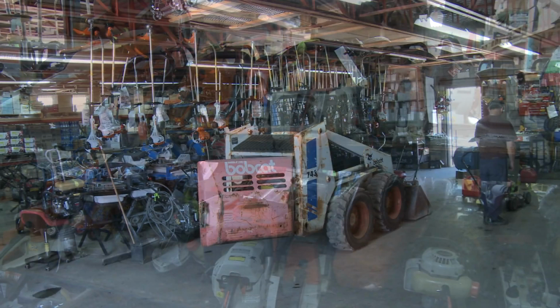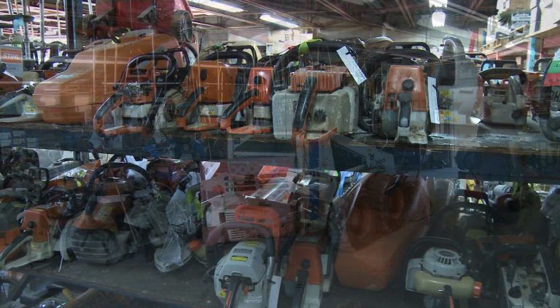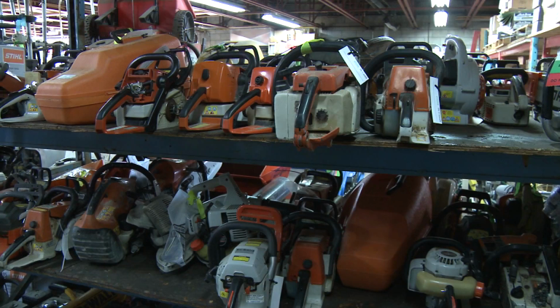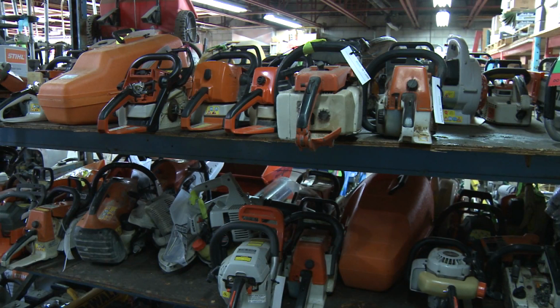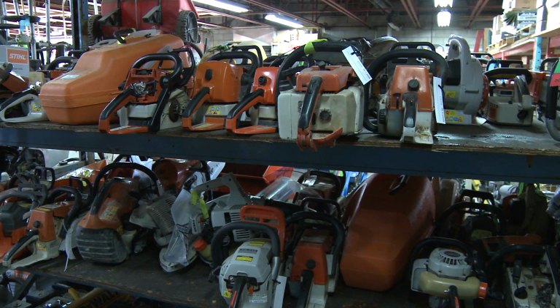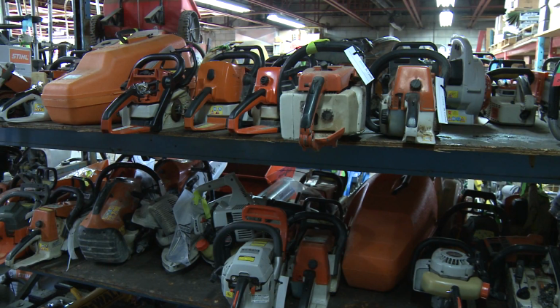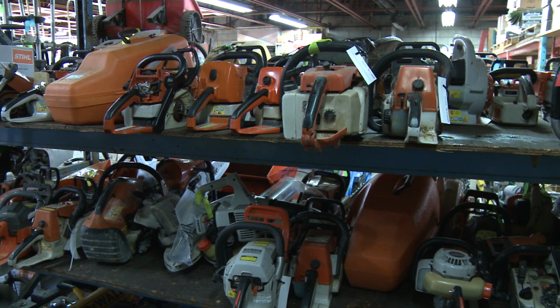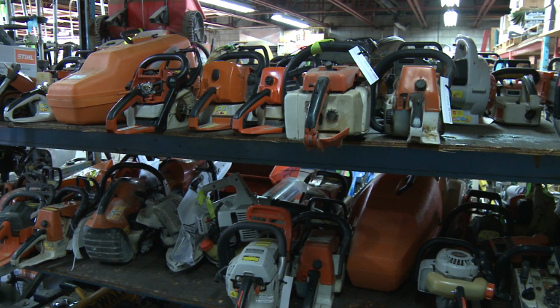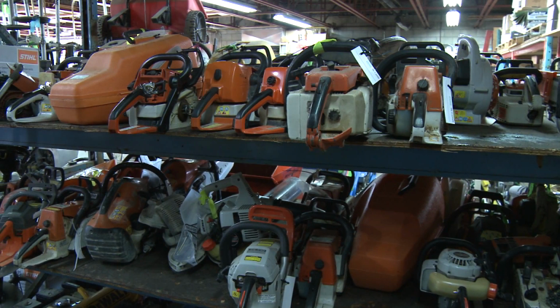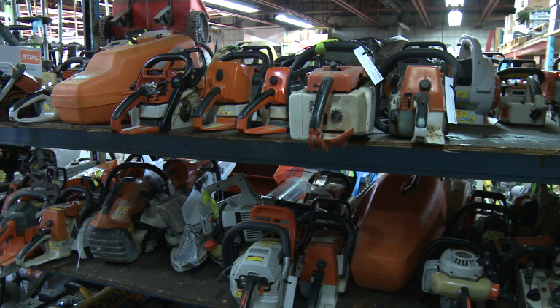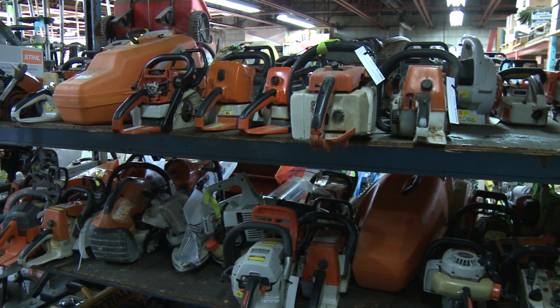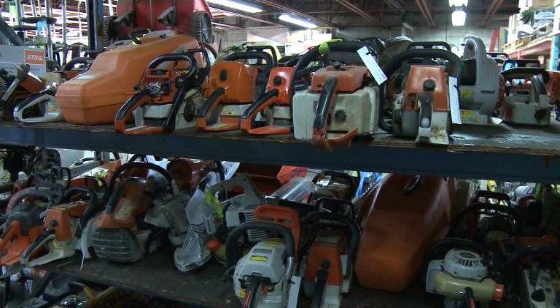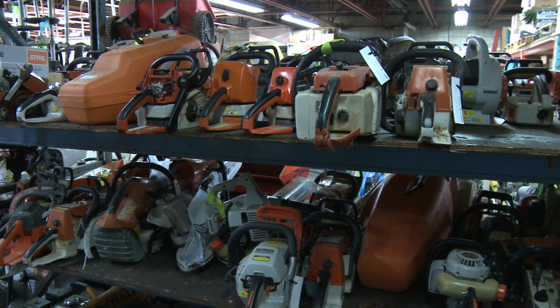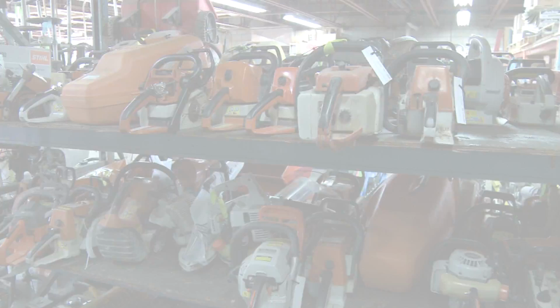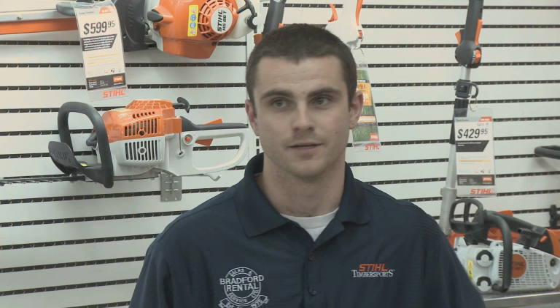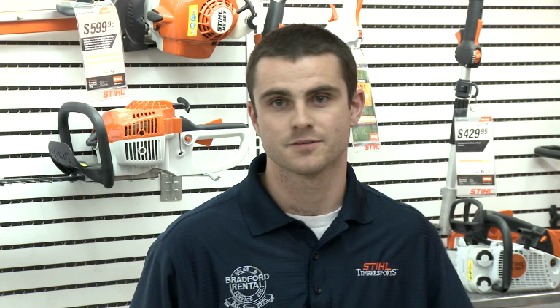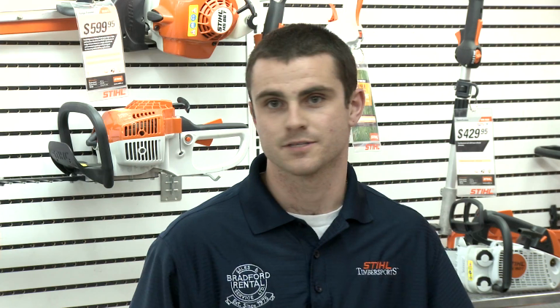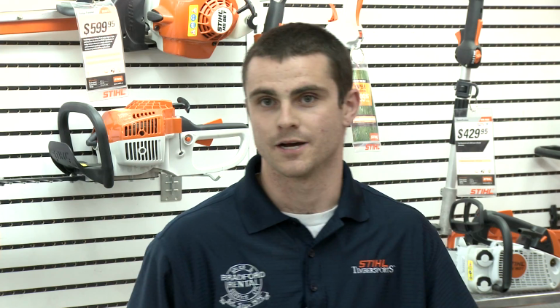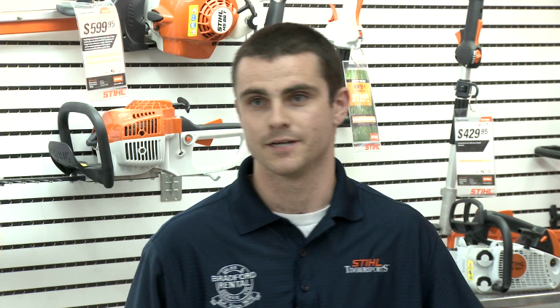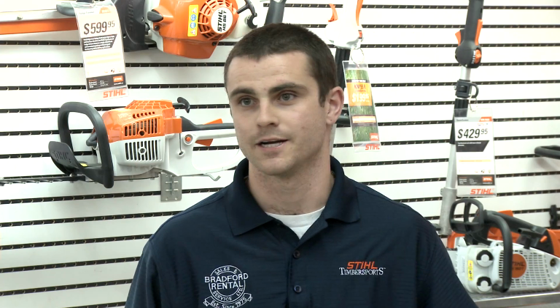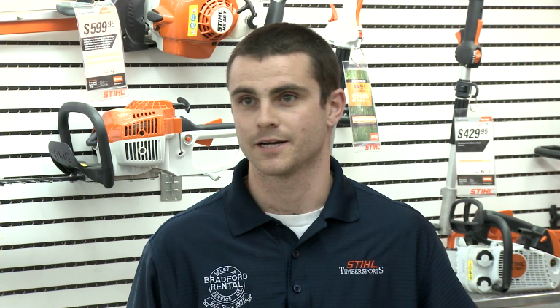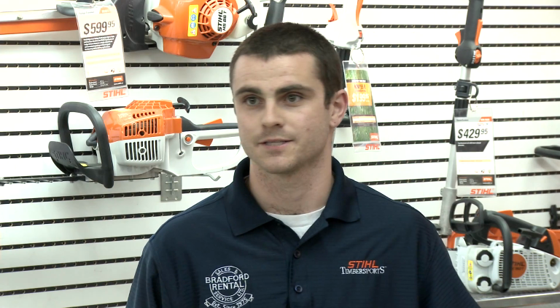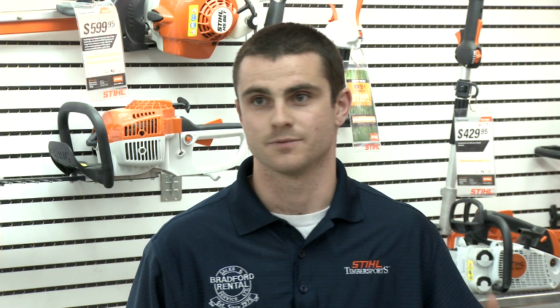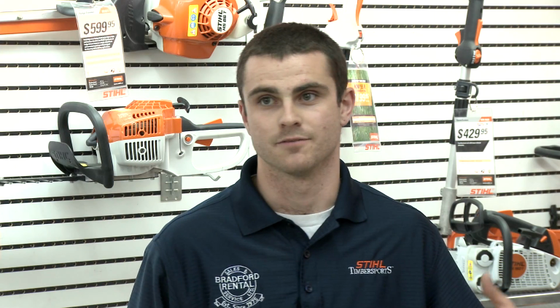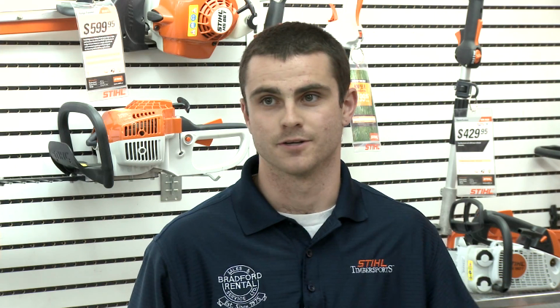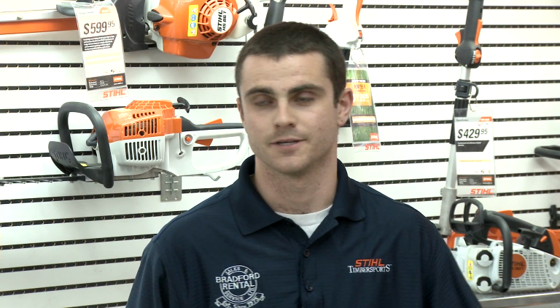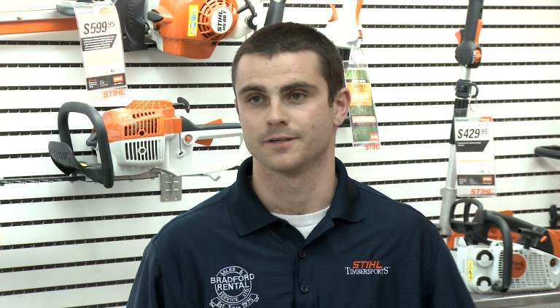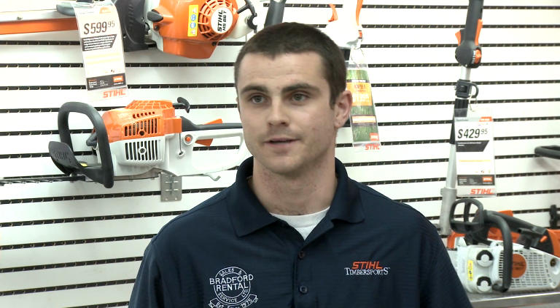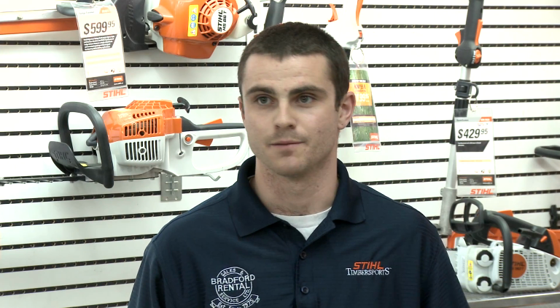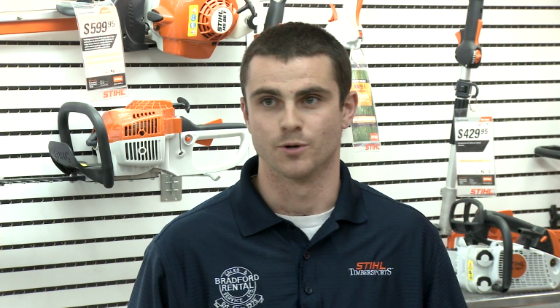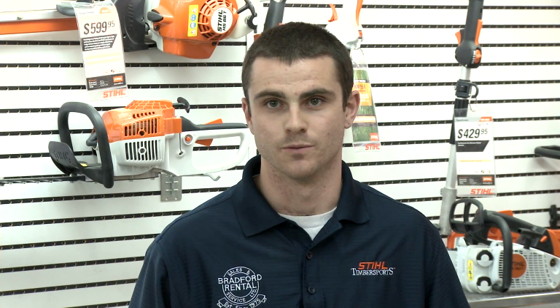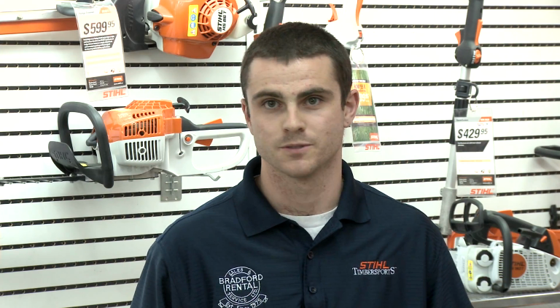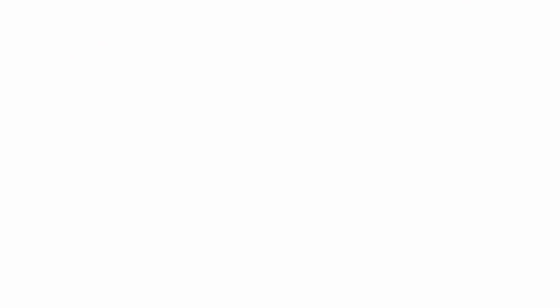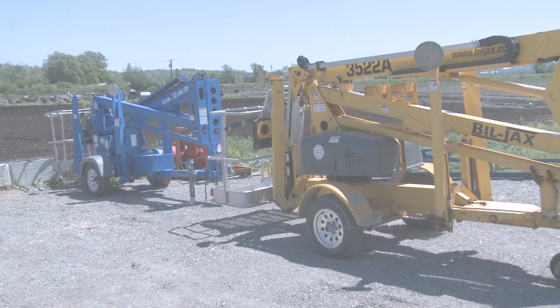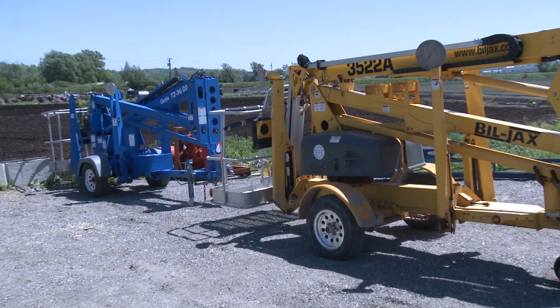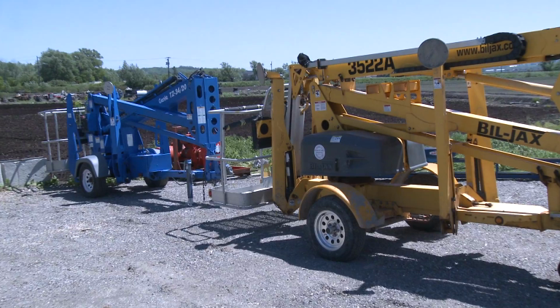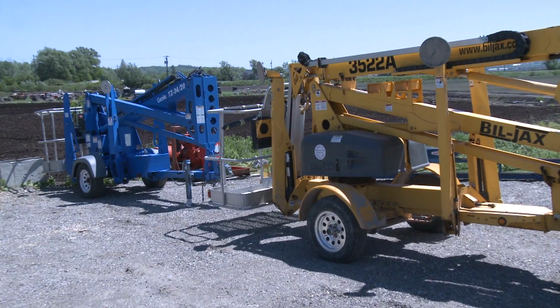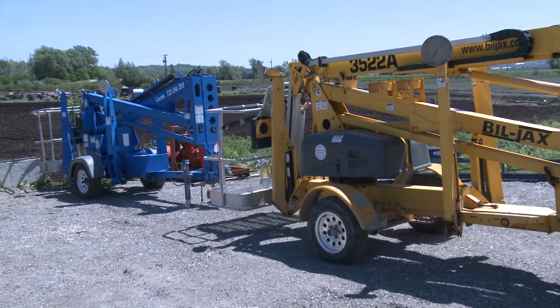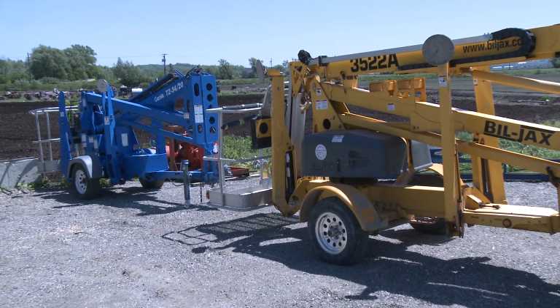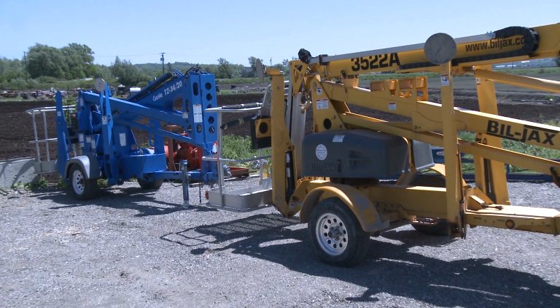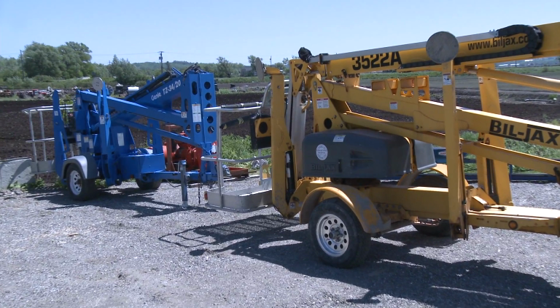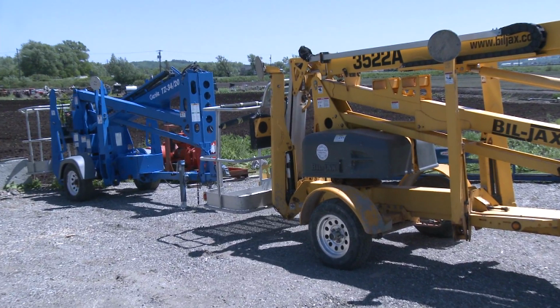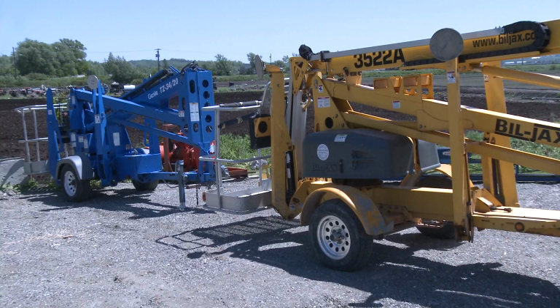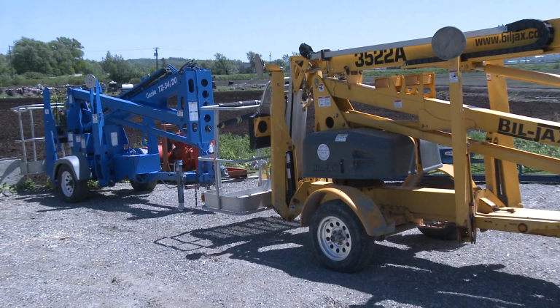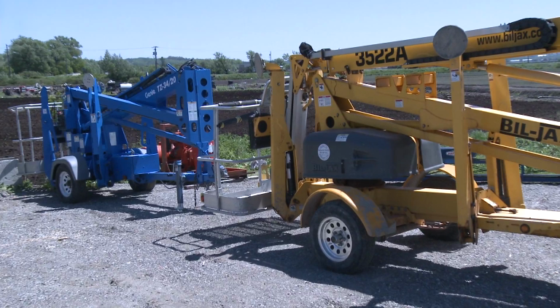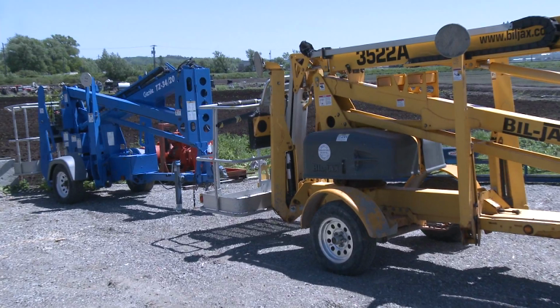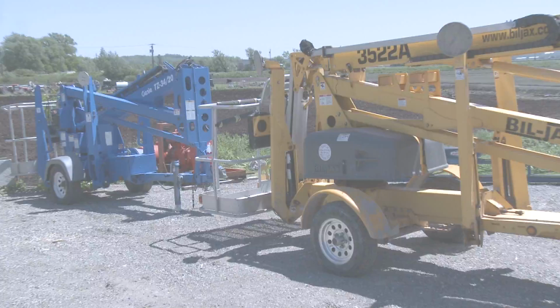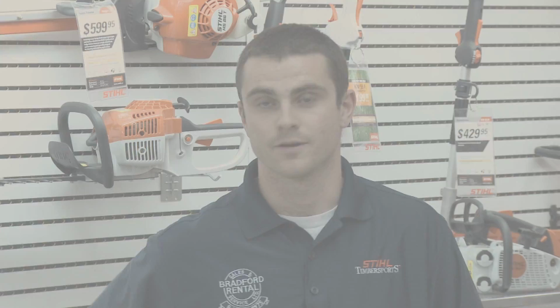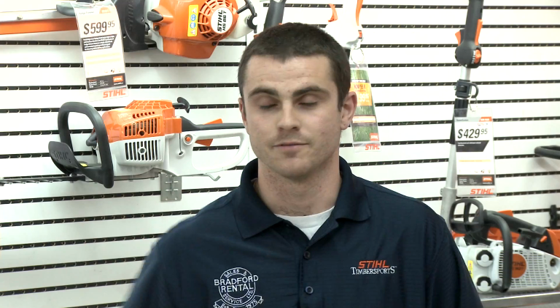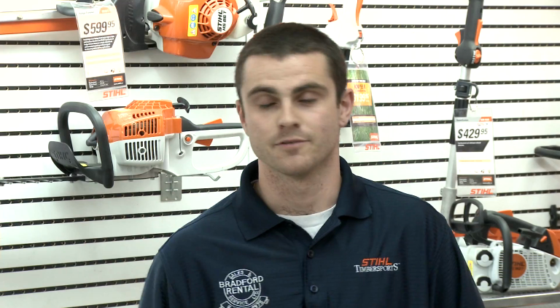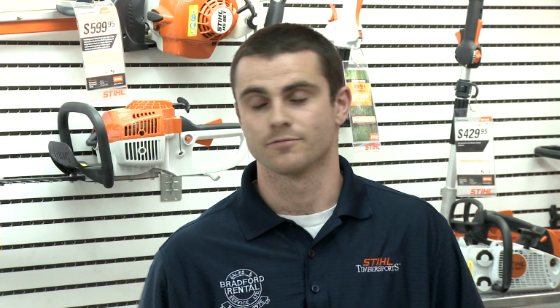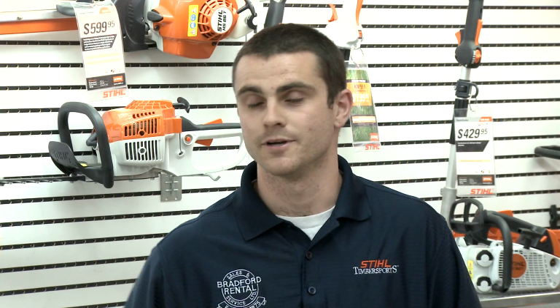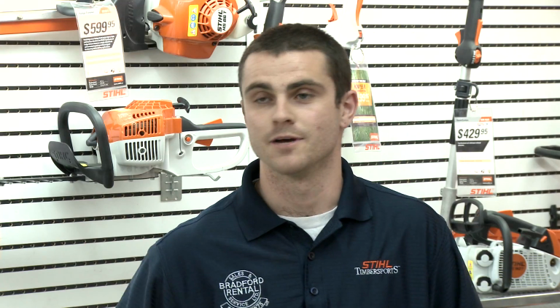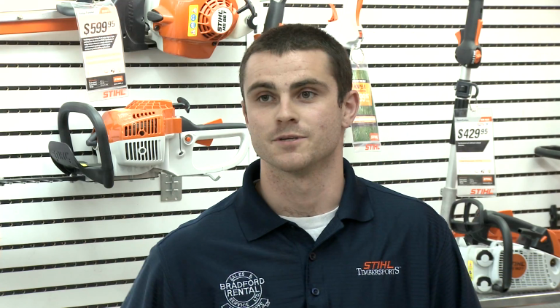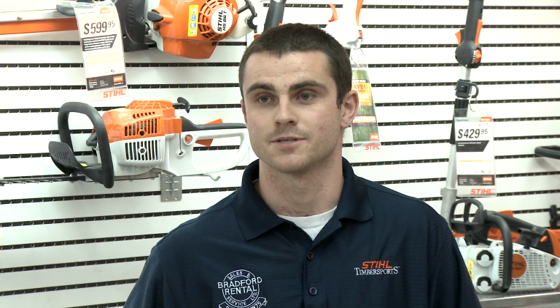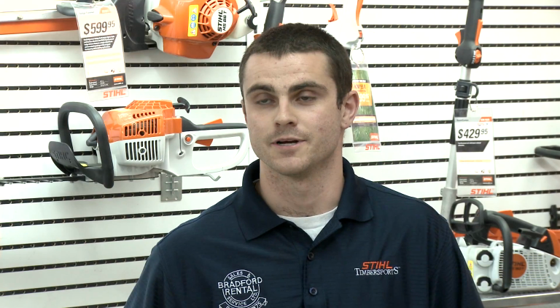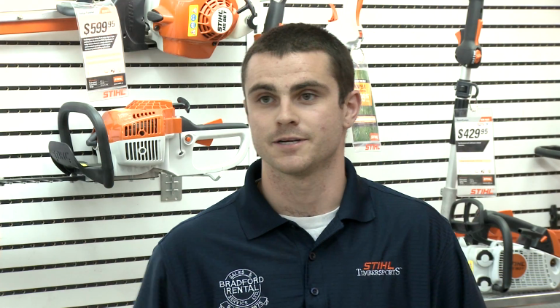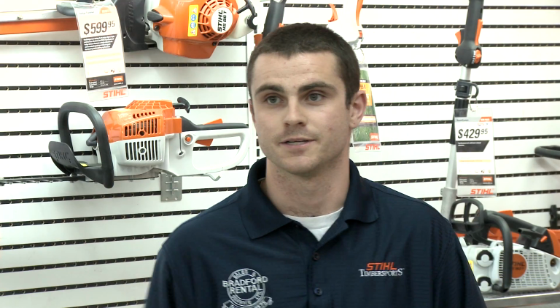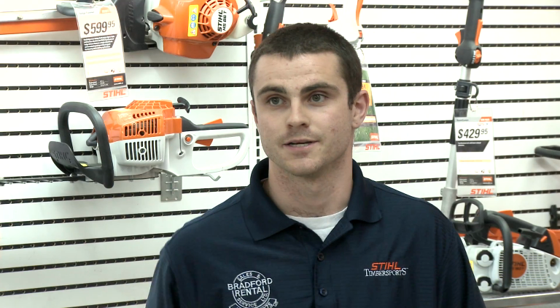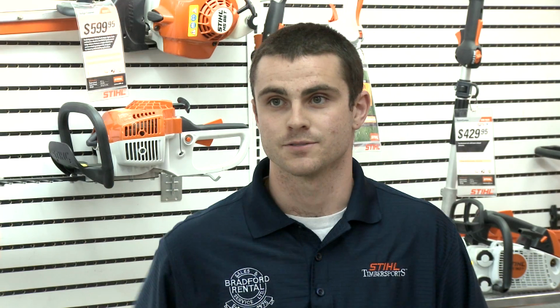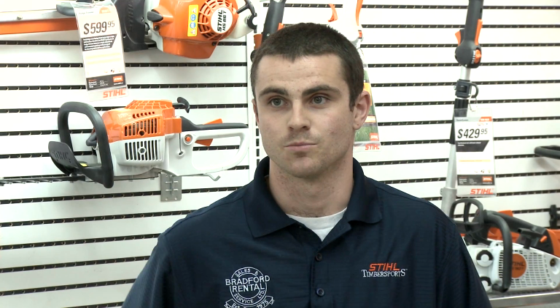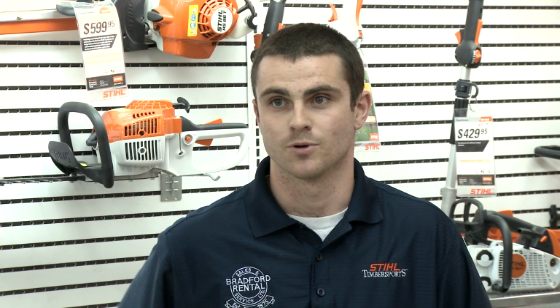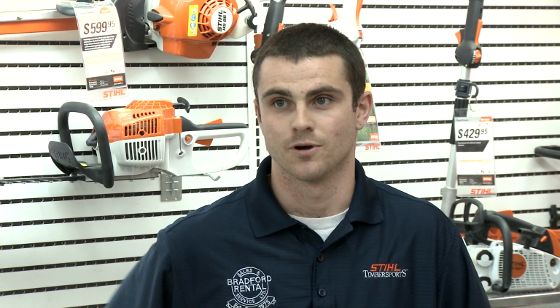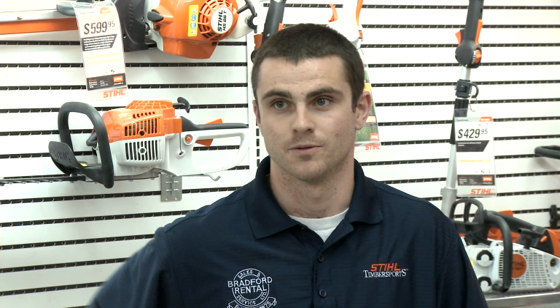Another thing we offer is man lifts and sky jacks. We have articulating booms on display out in our yard here. I'll give you a free demonstration, that's no problem.